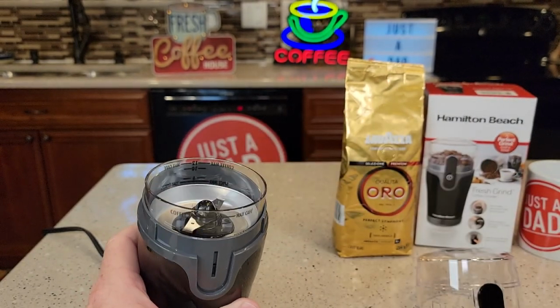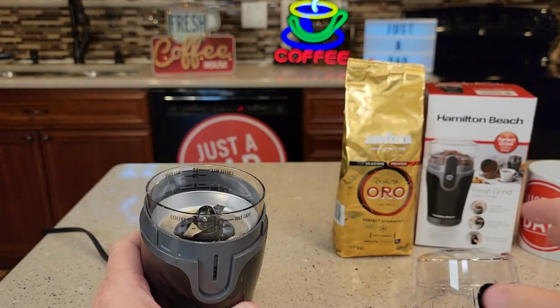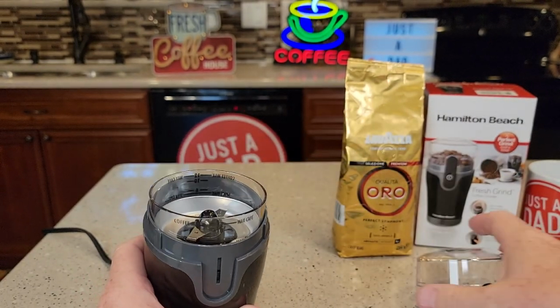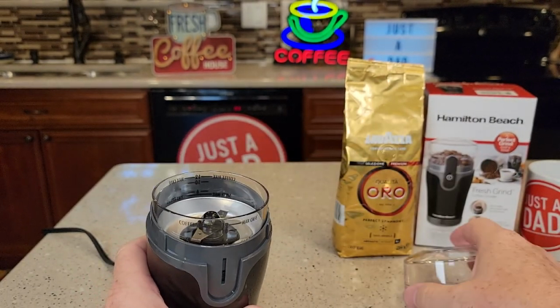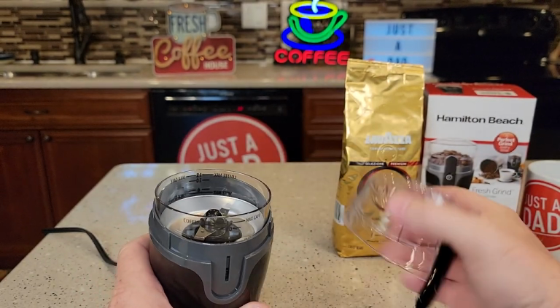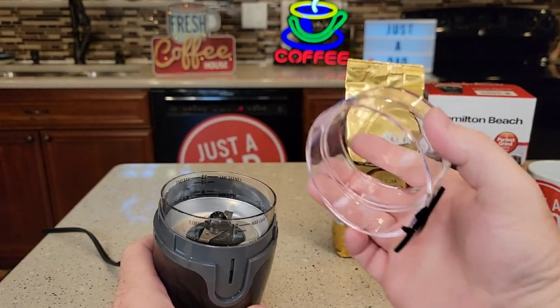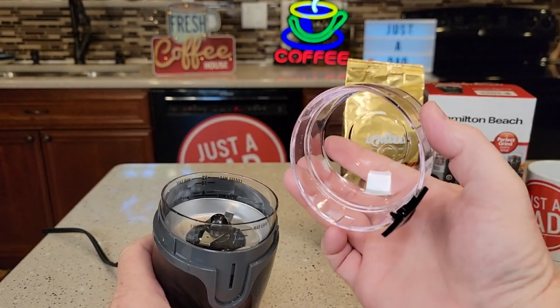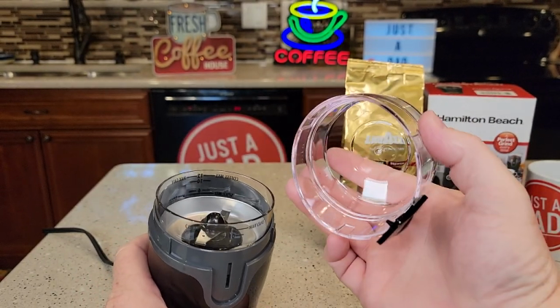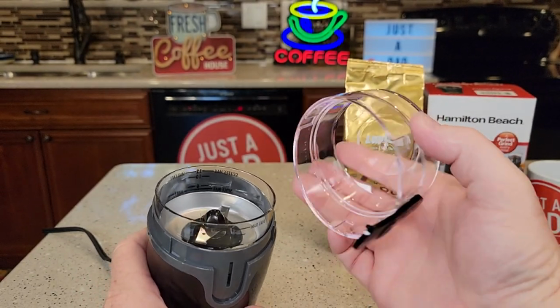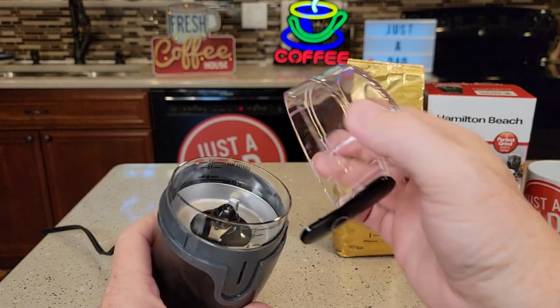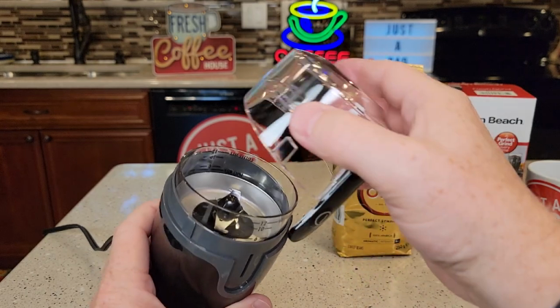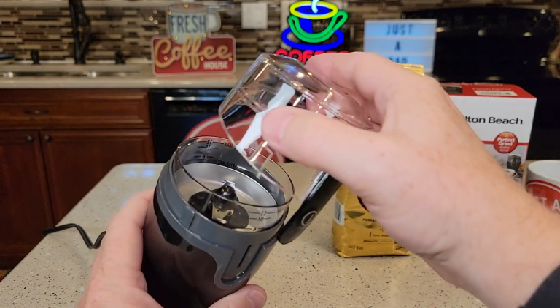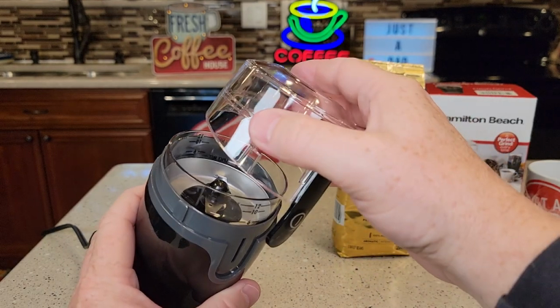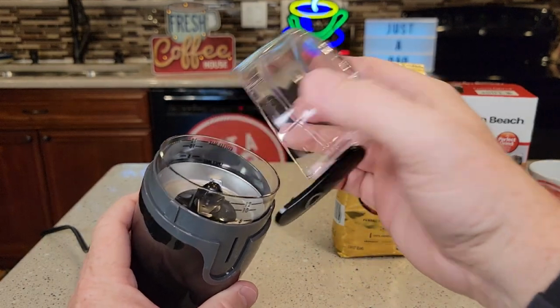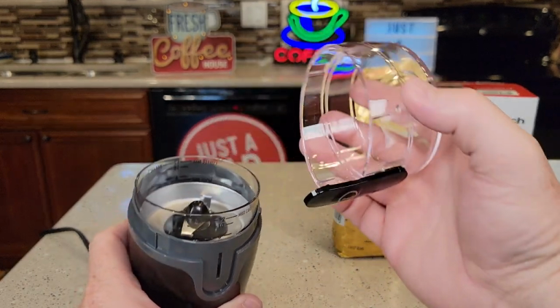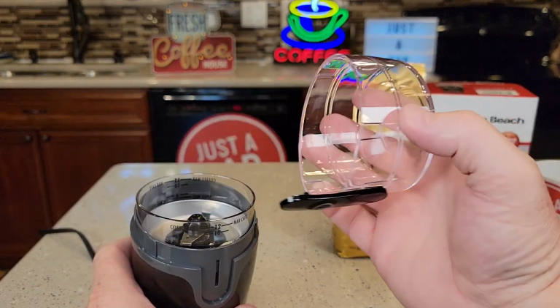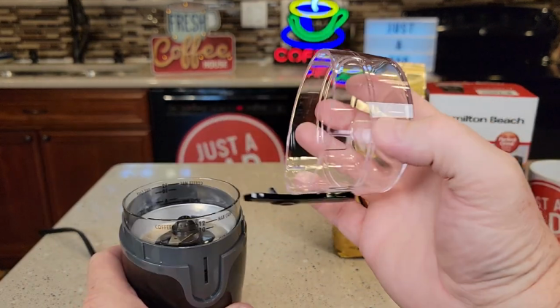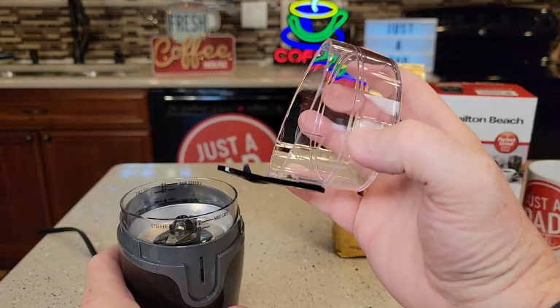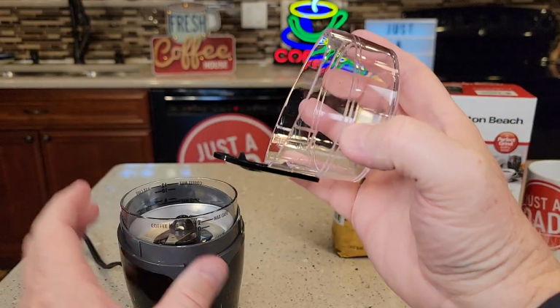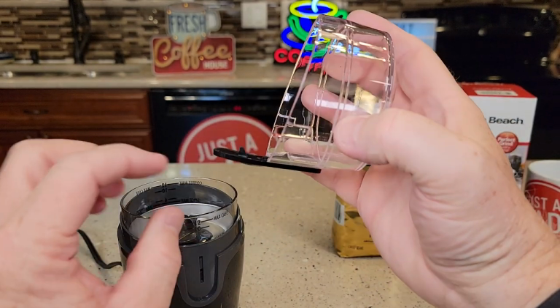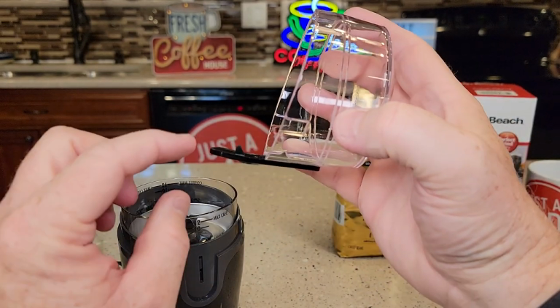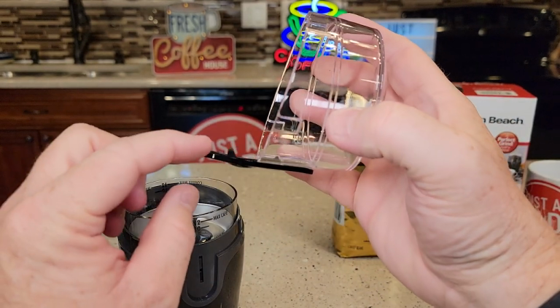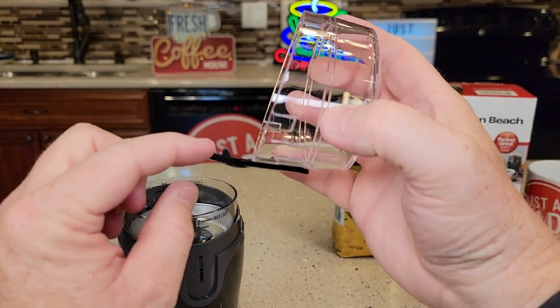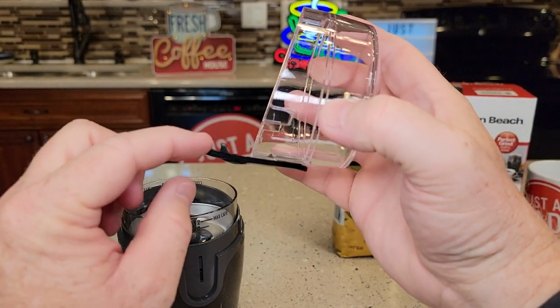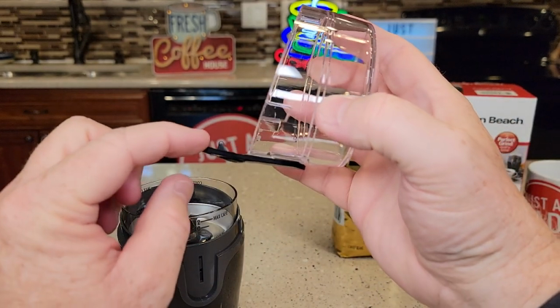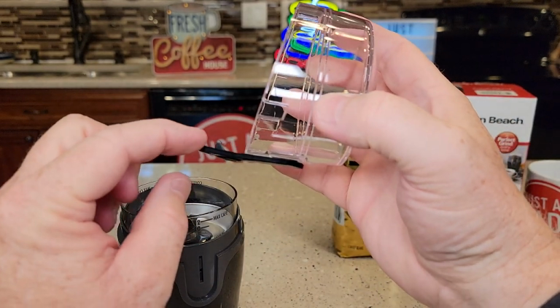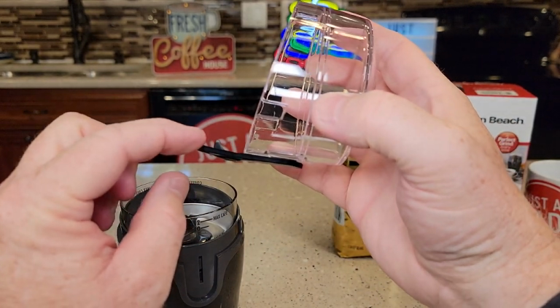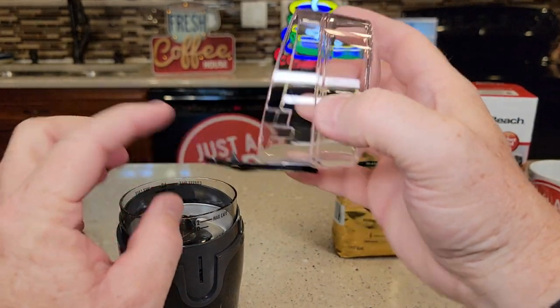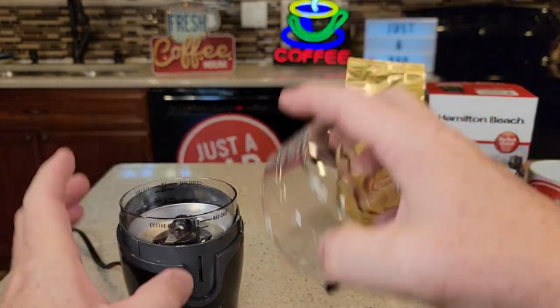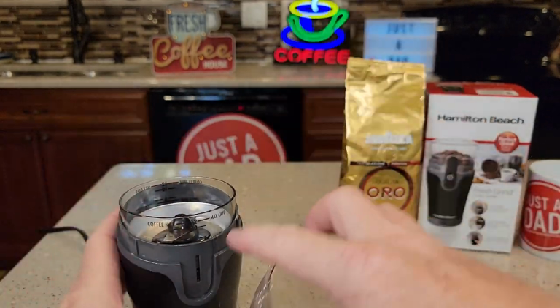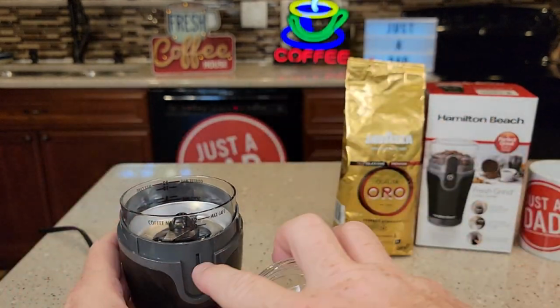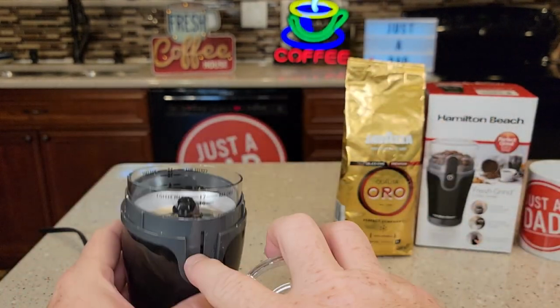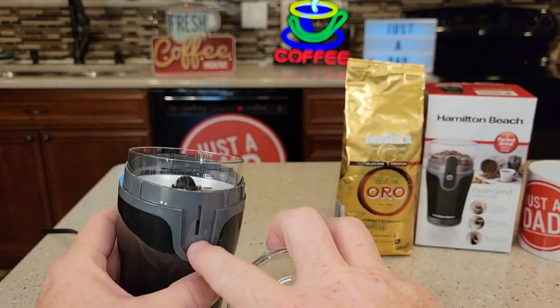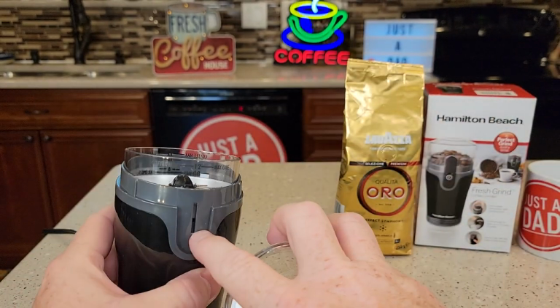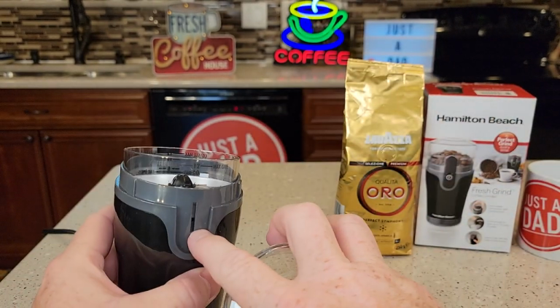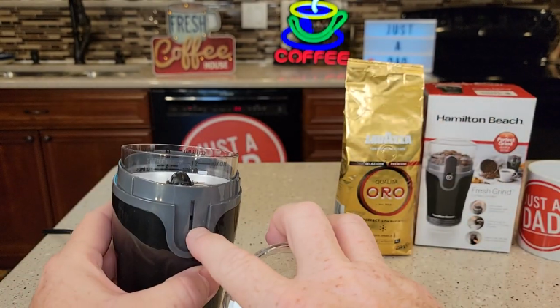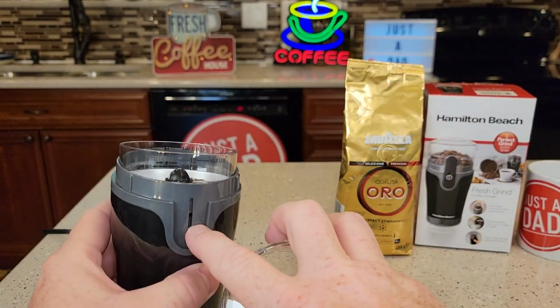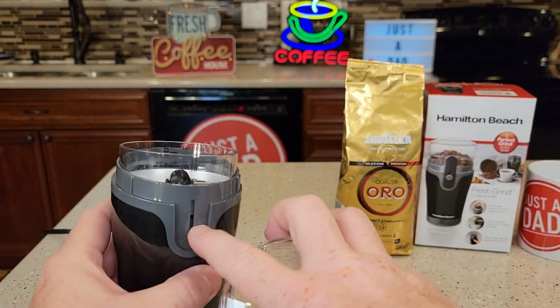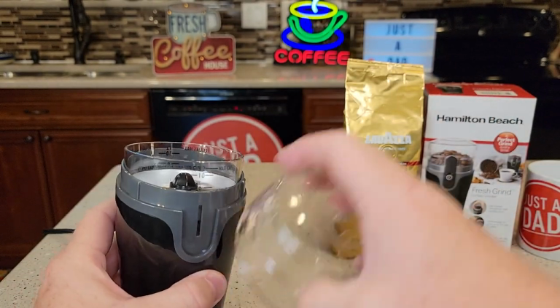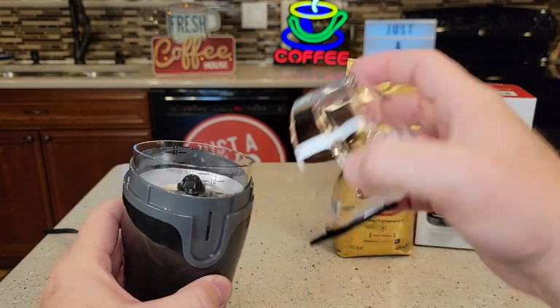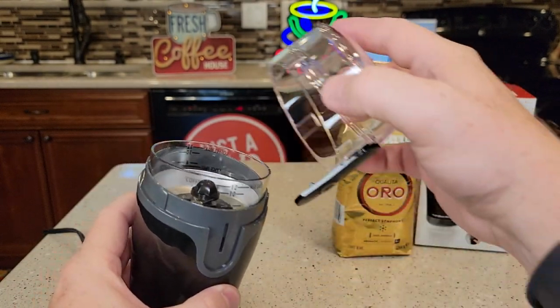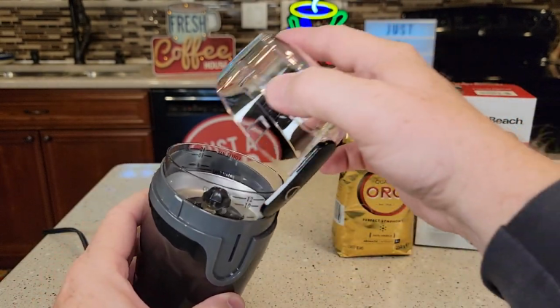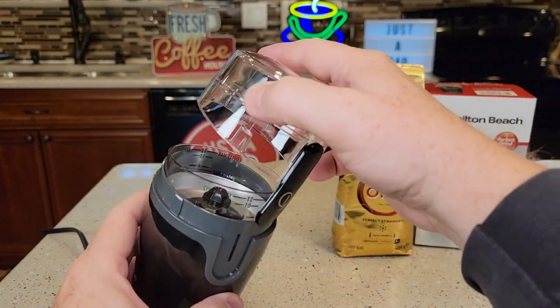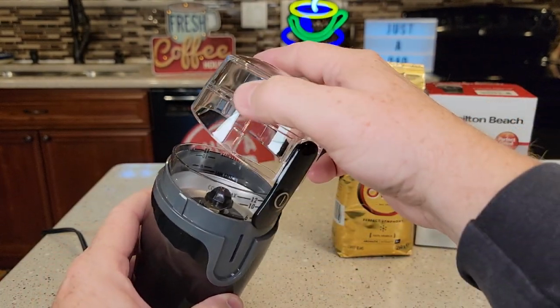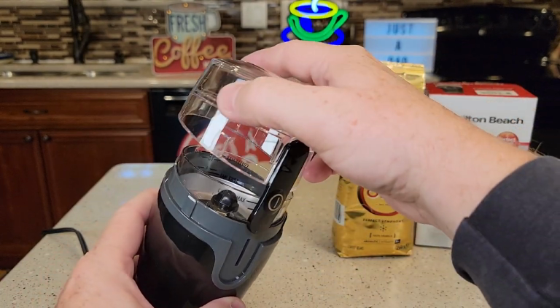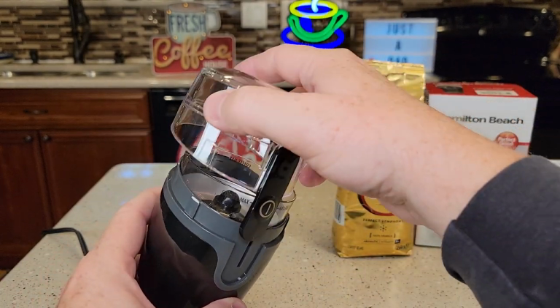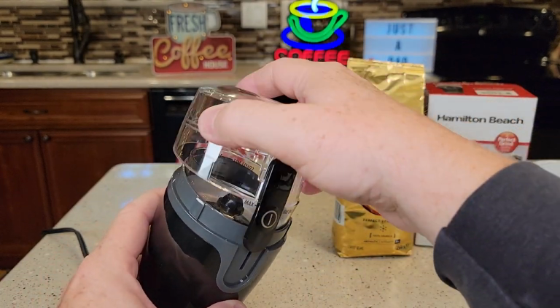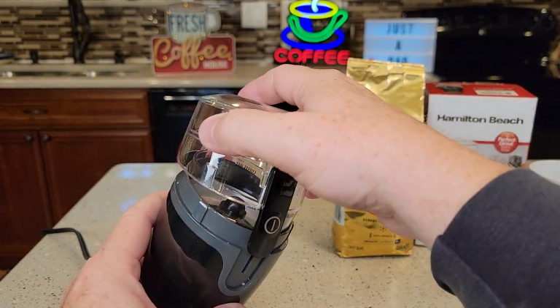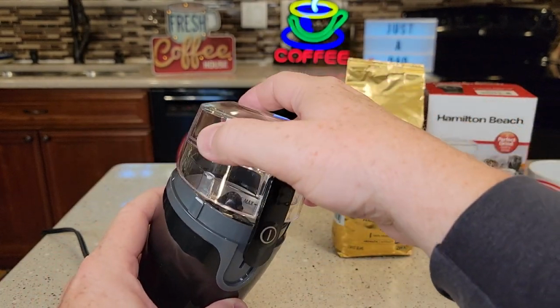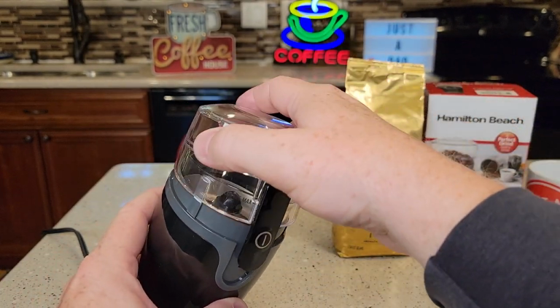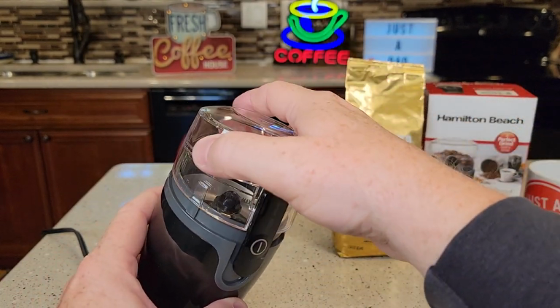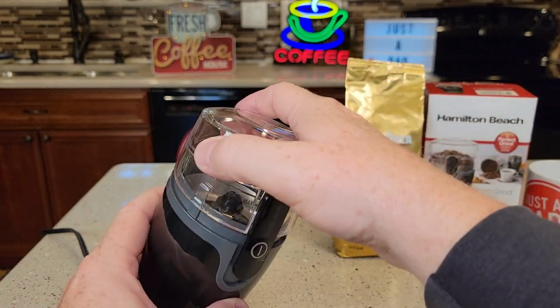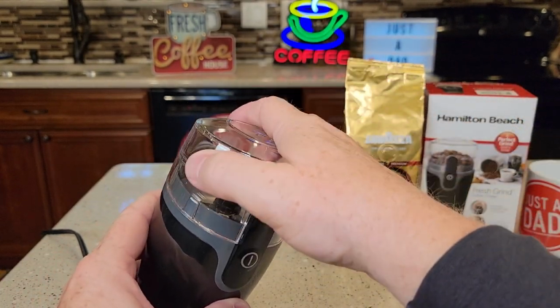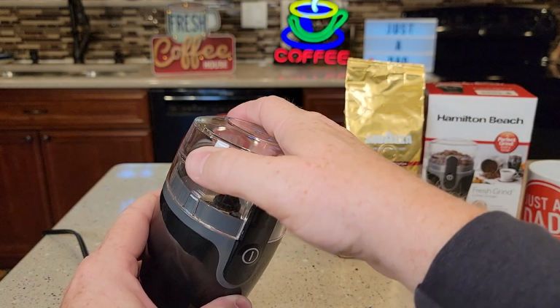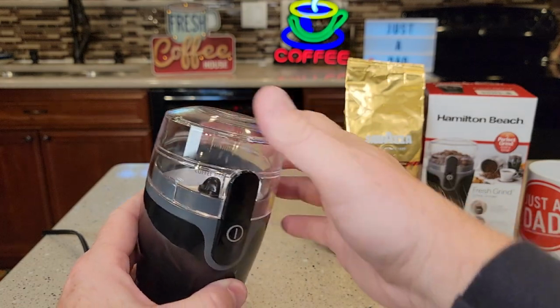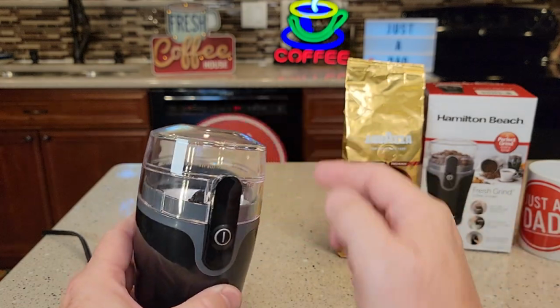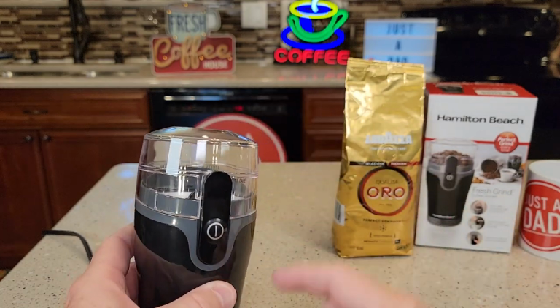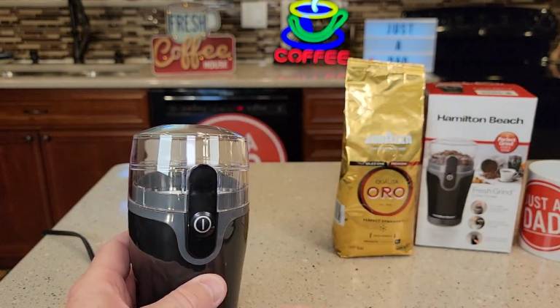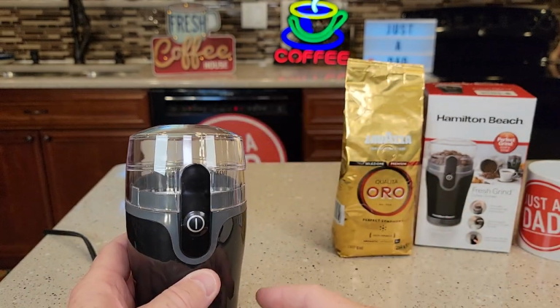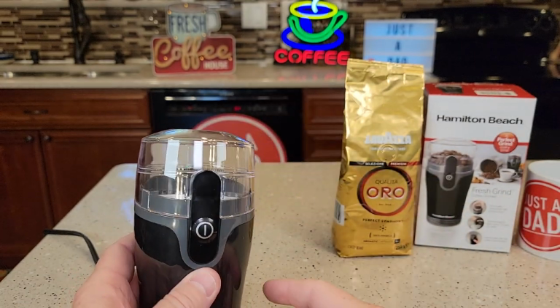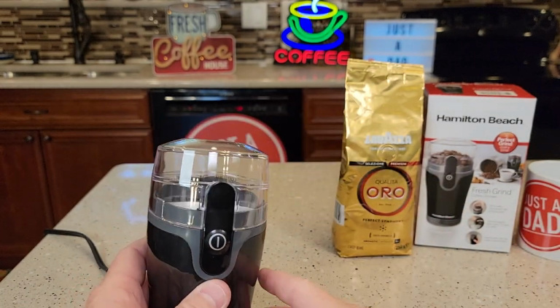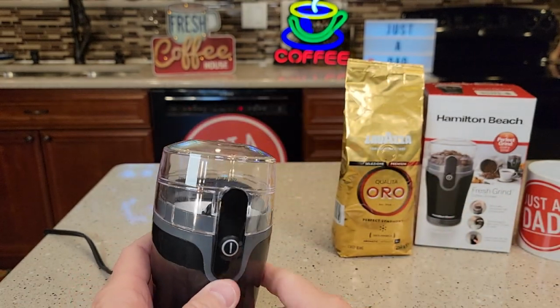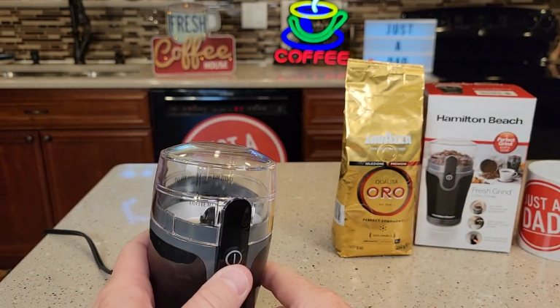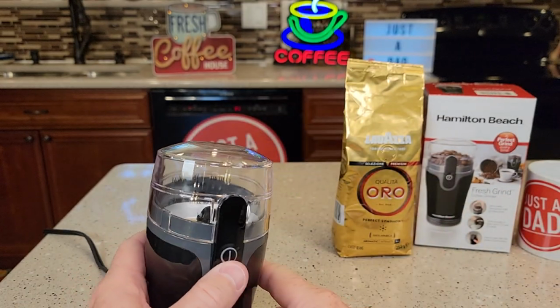And then the lid — it simply presses the button to make it go. You've got to kind of line that up and it just snaps on.